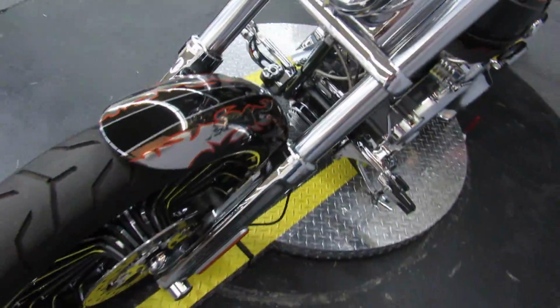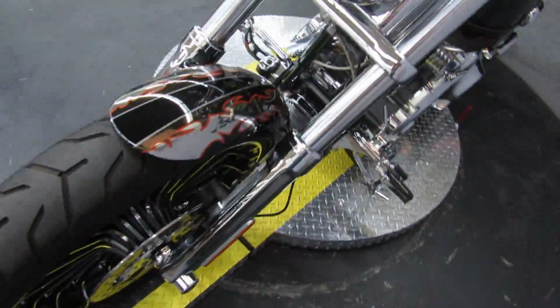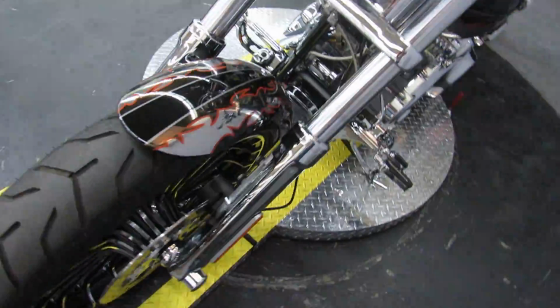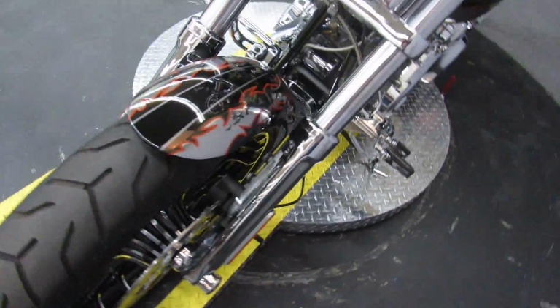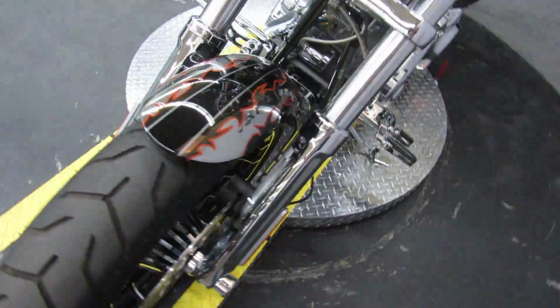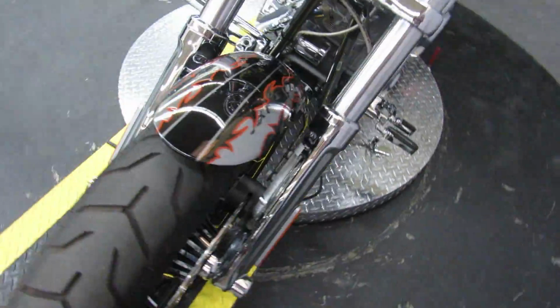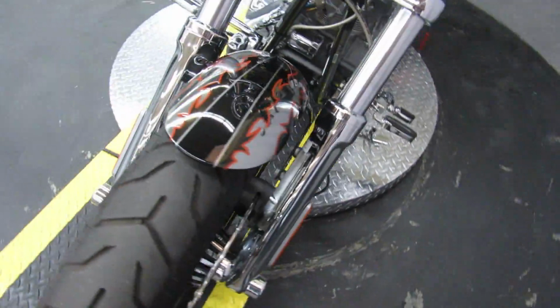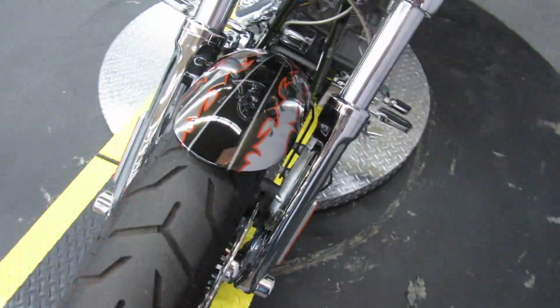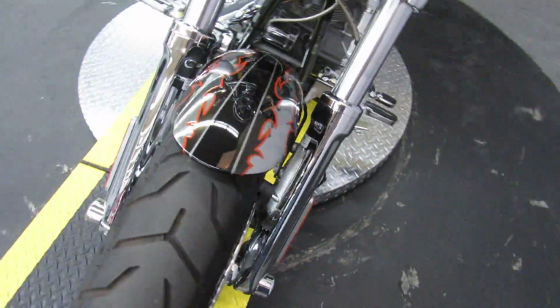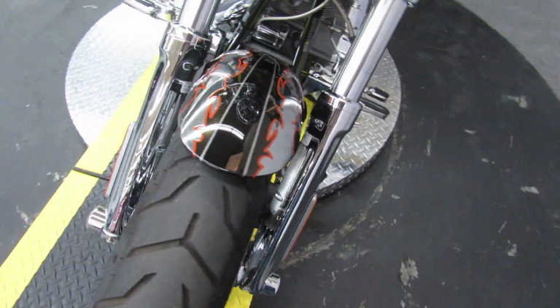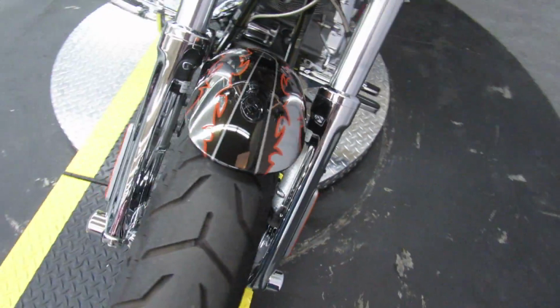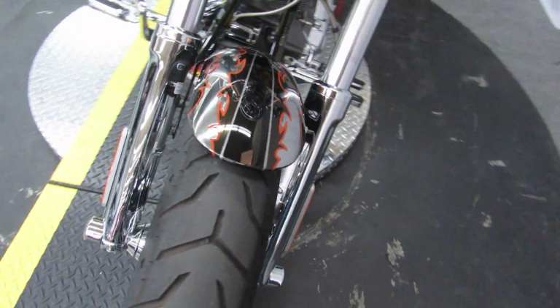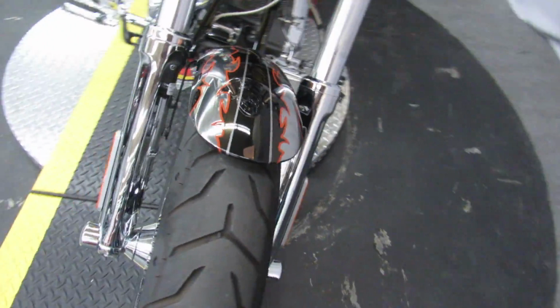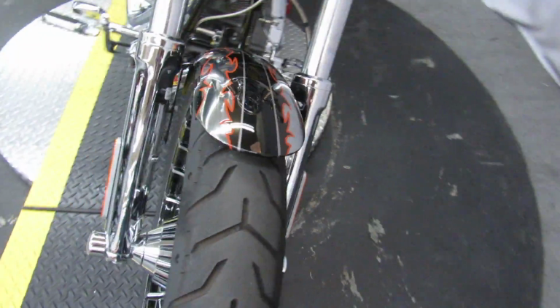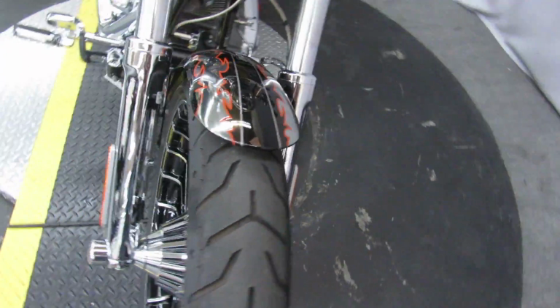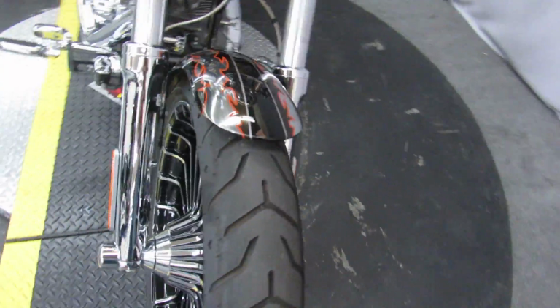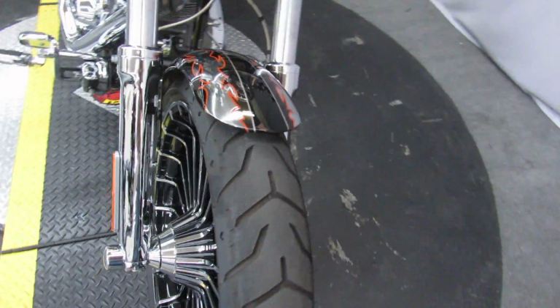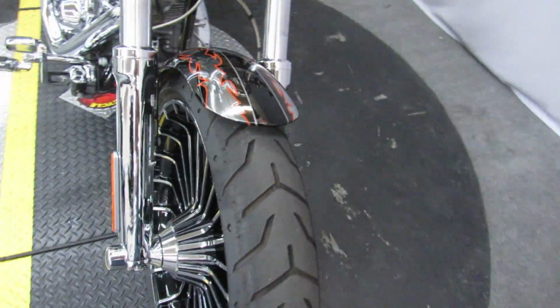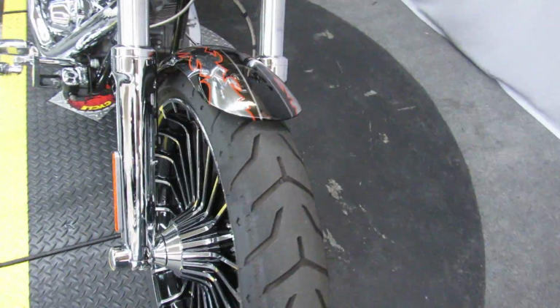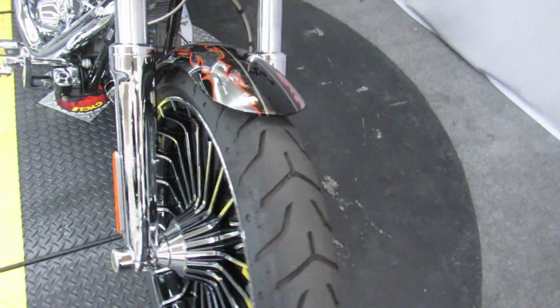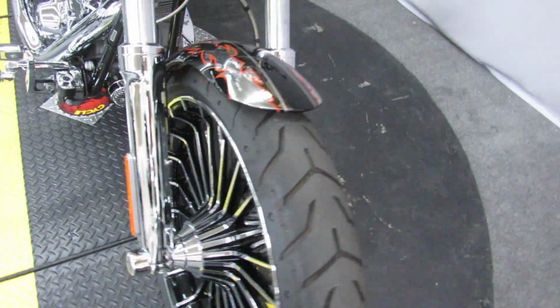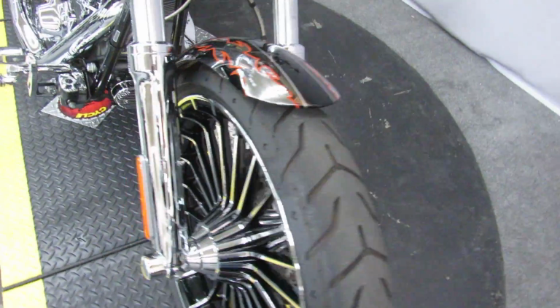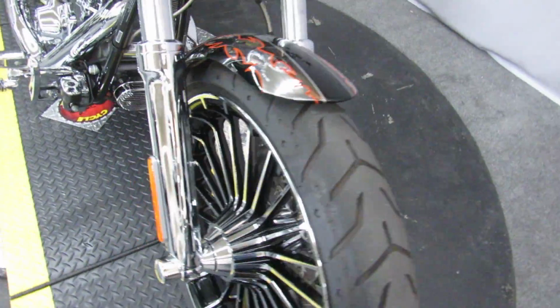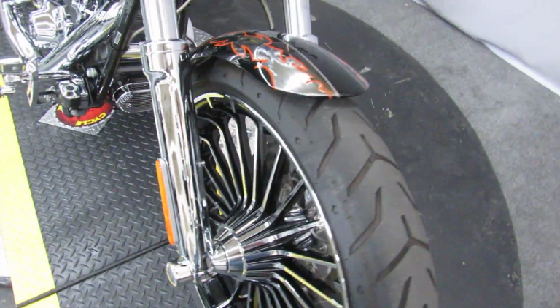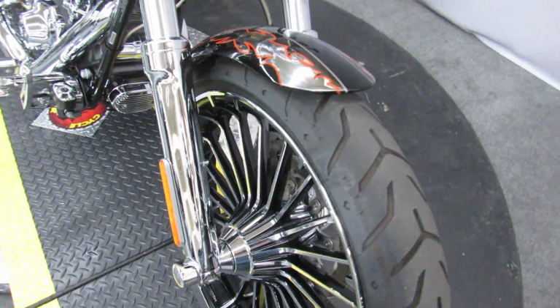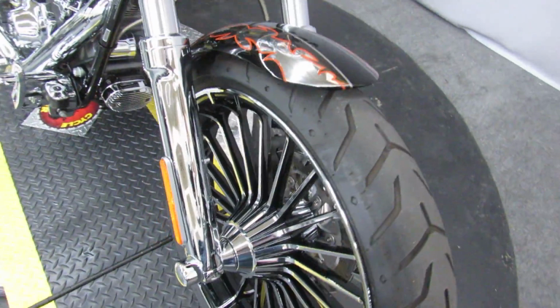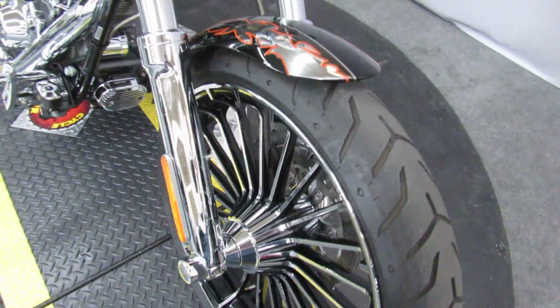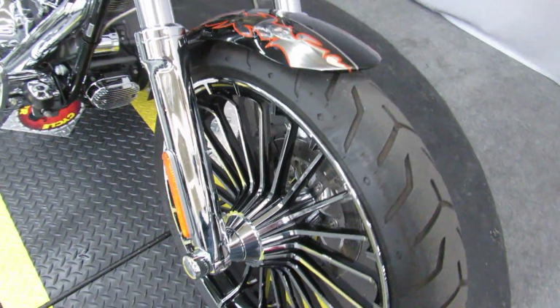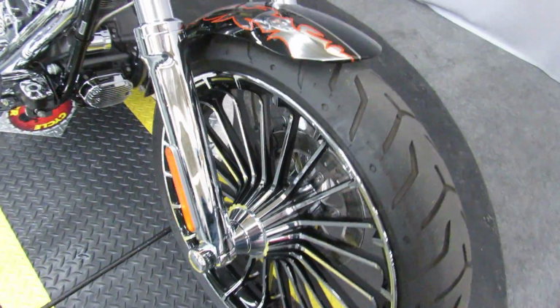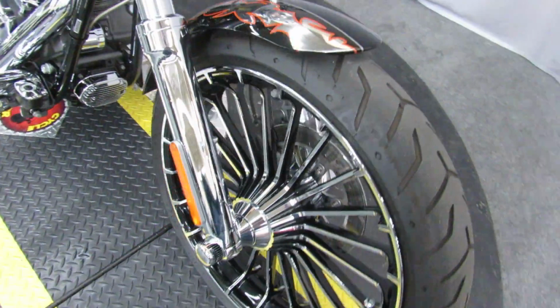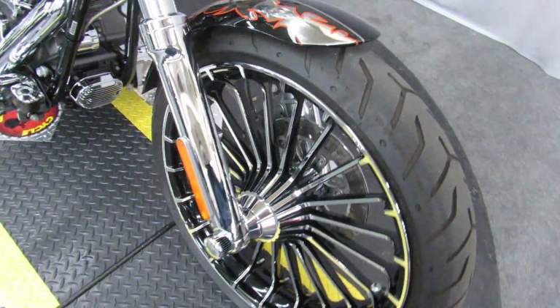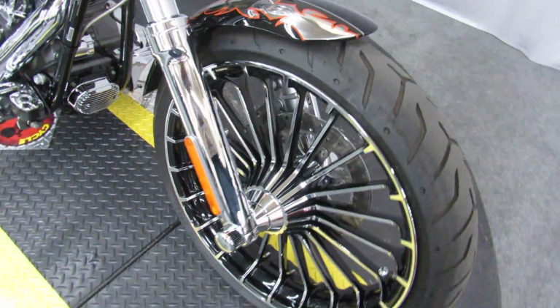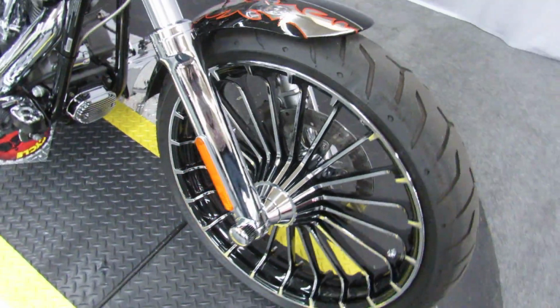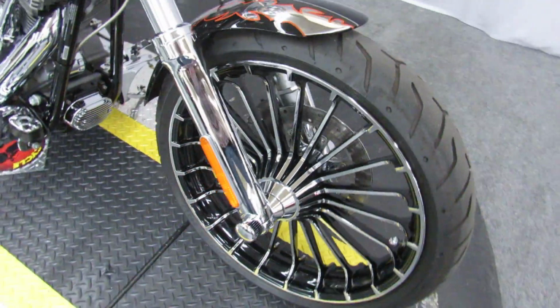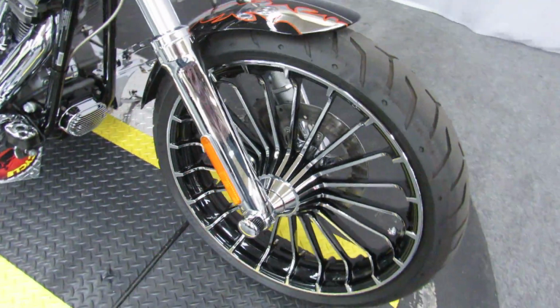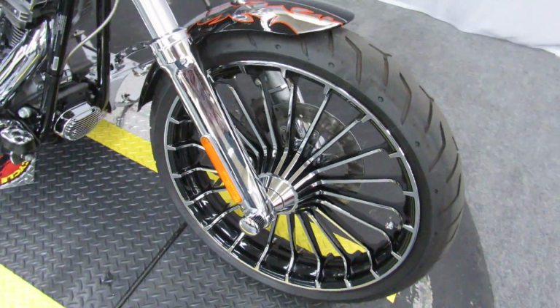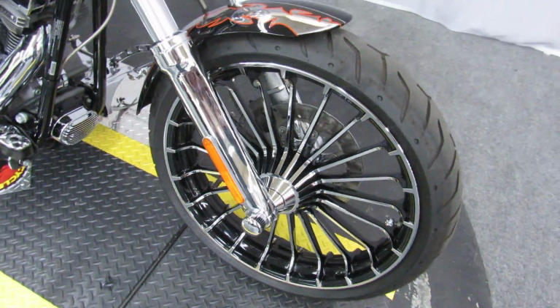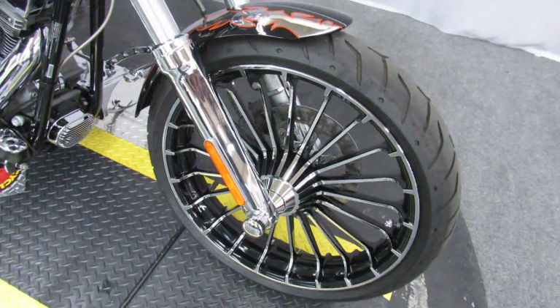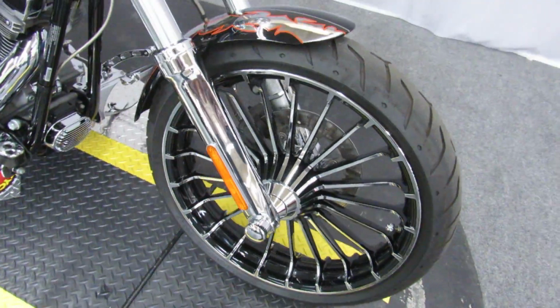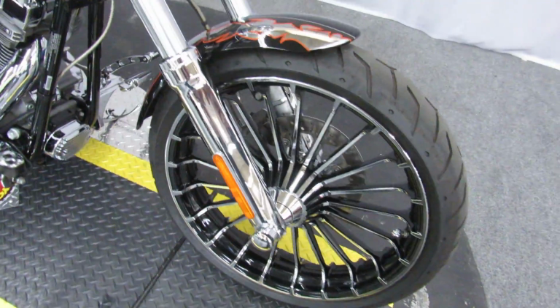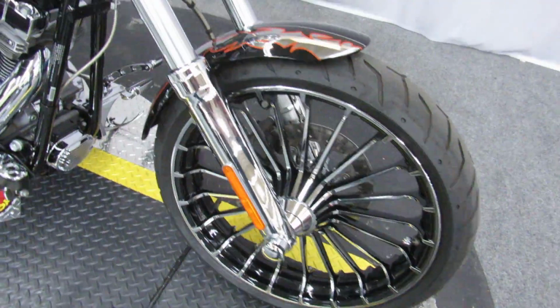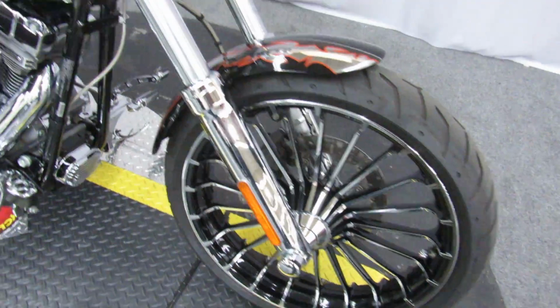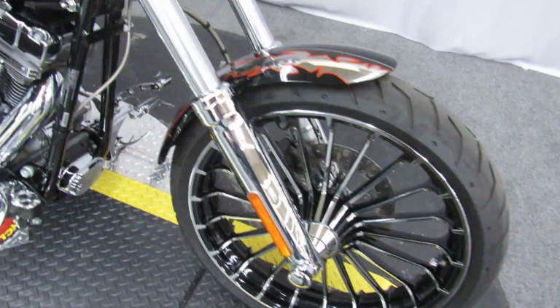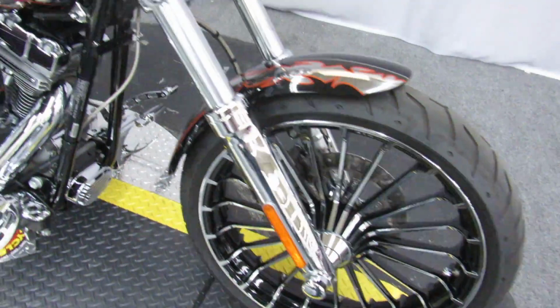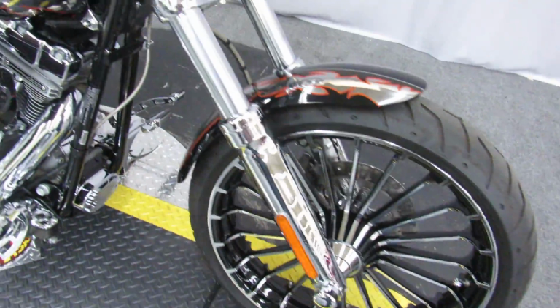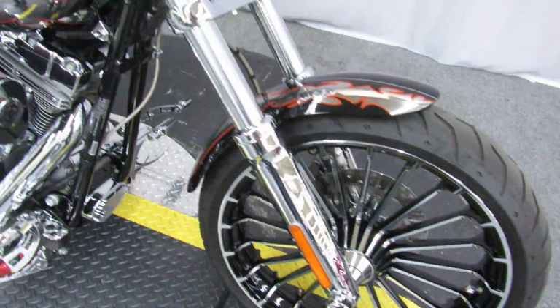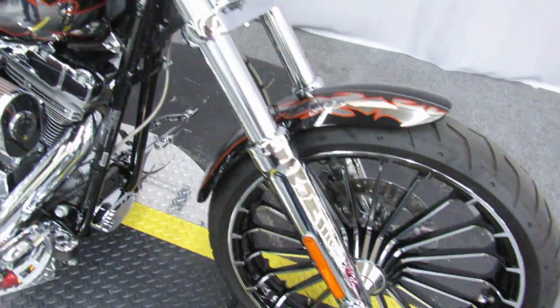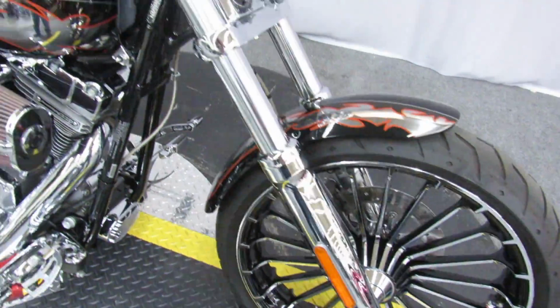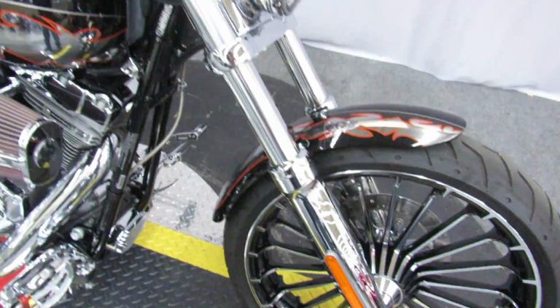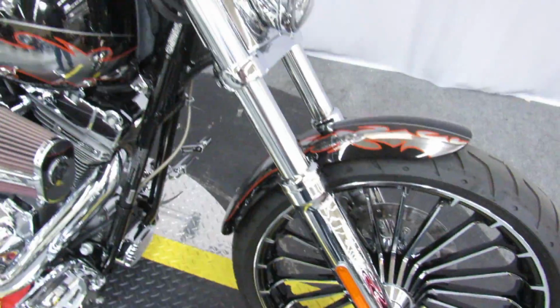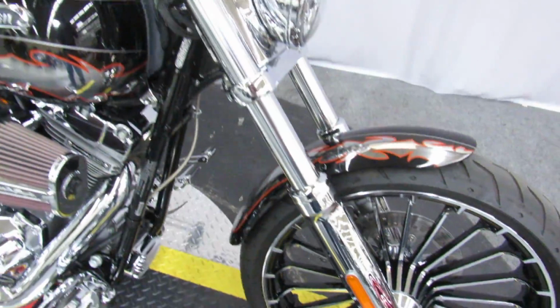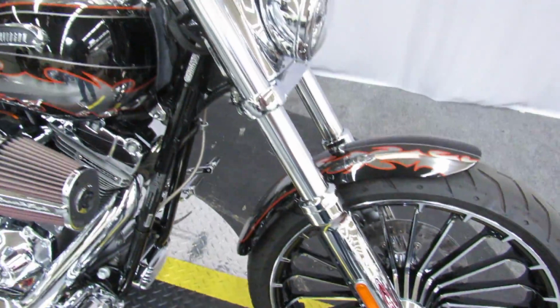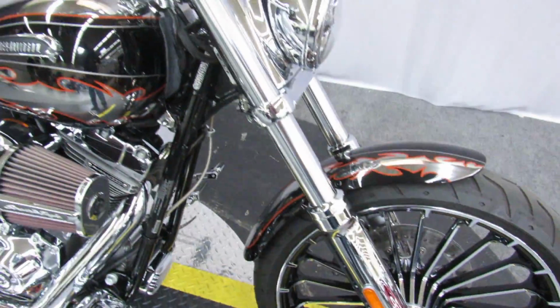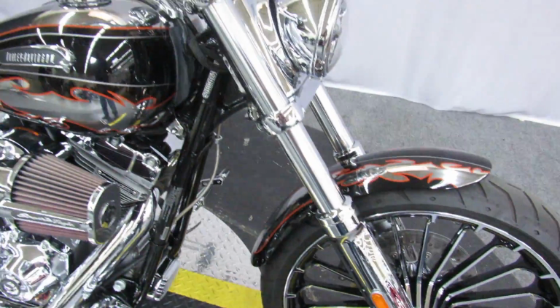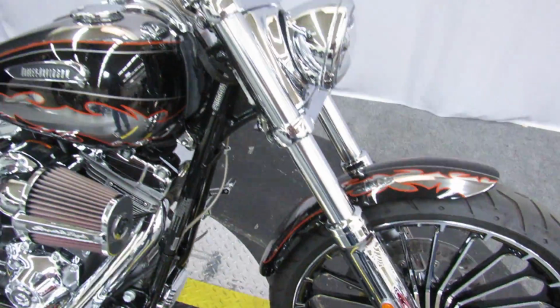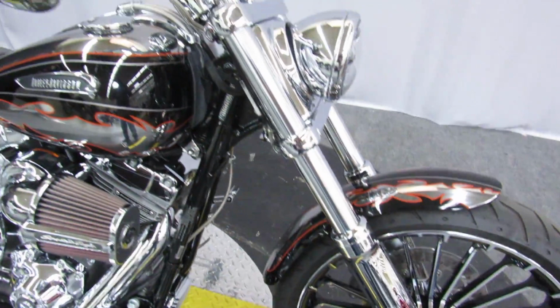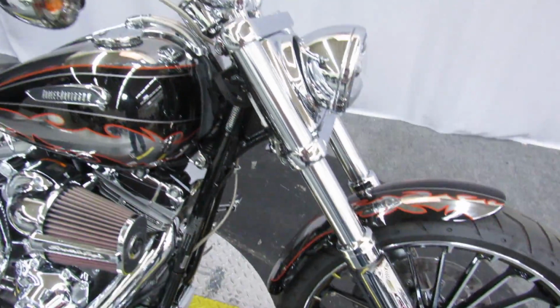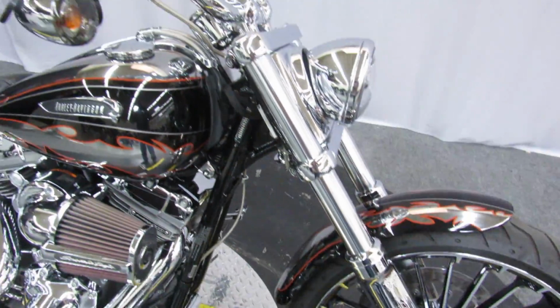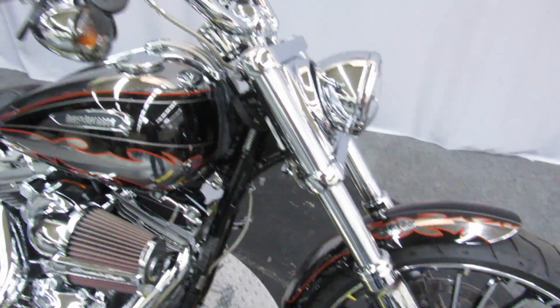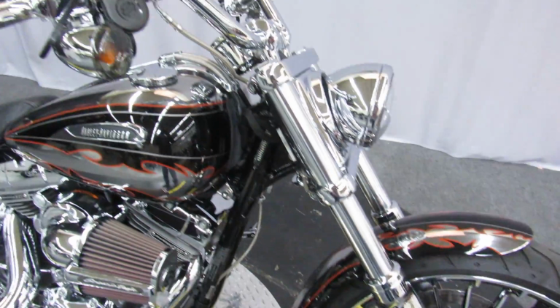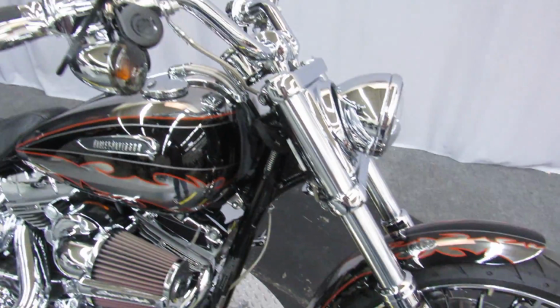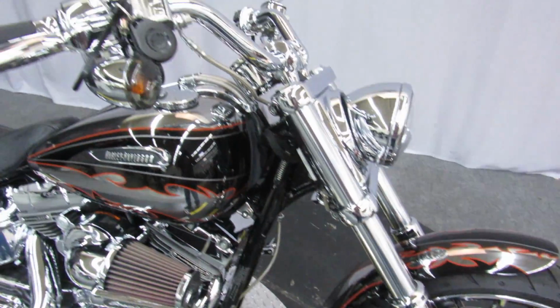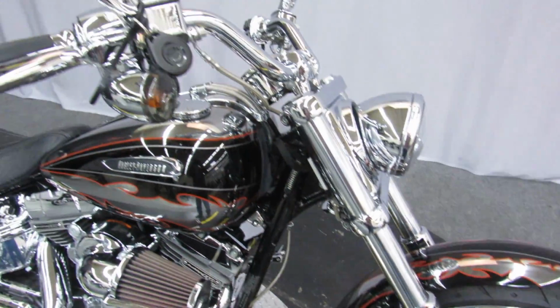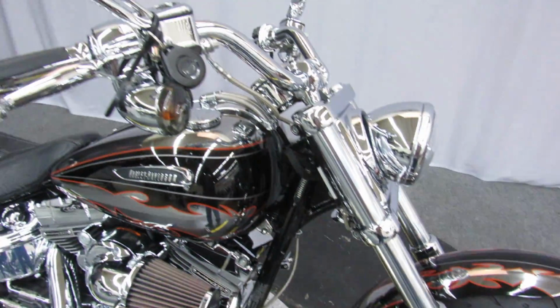Beautiful, beautiful bike. Priced right at under twenty-two thousand dollars.